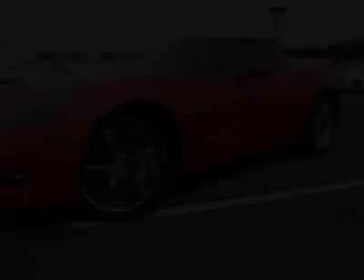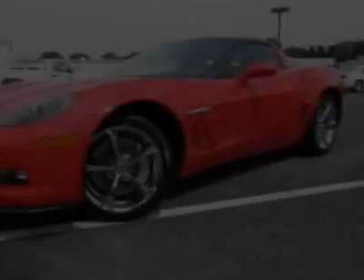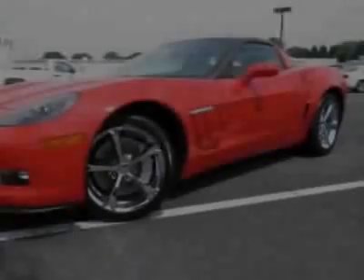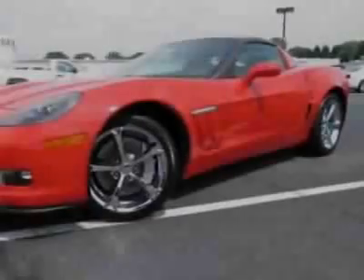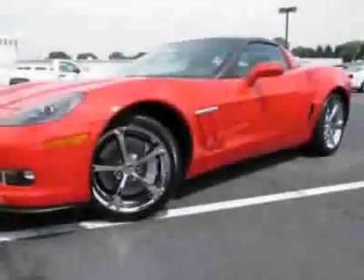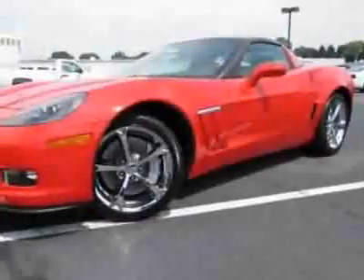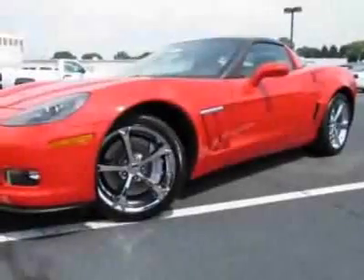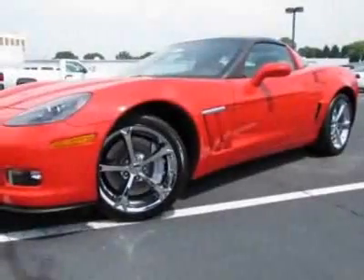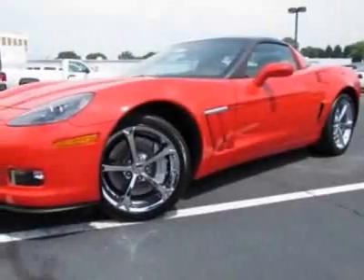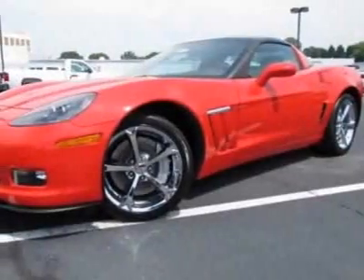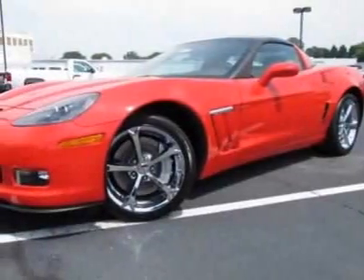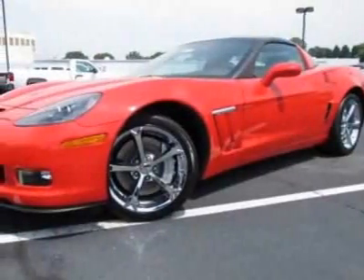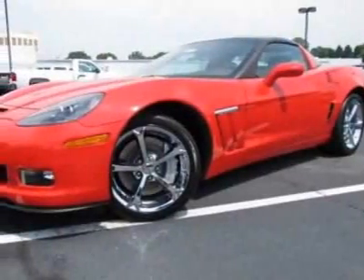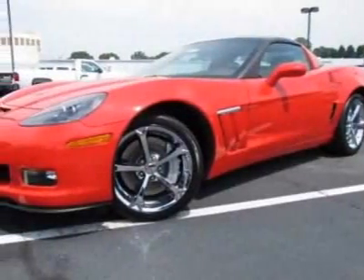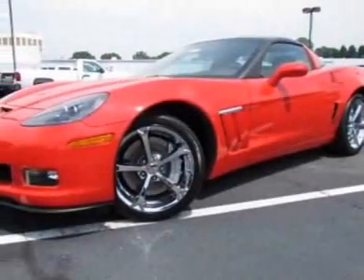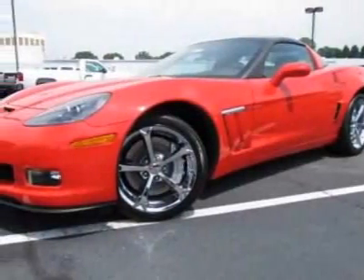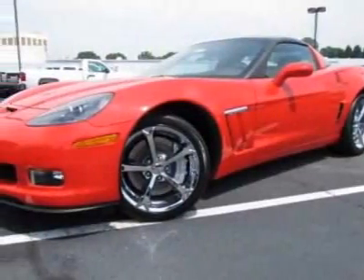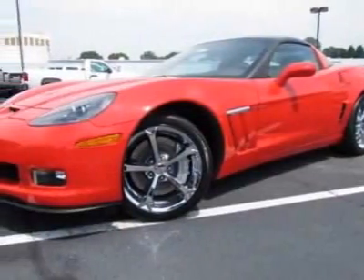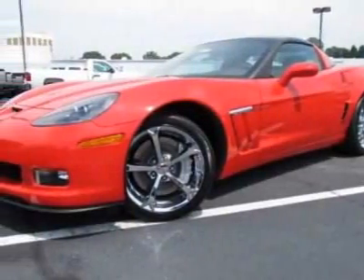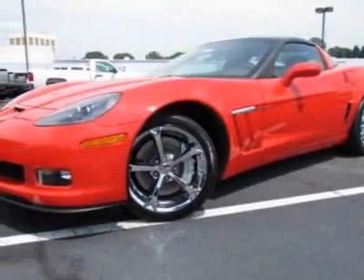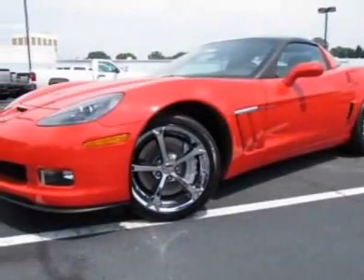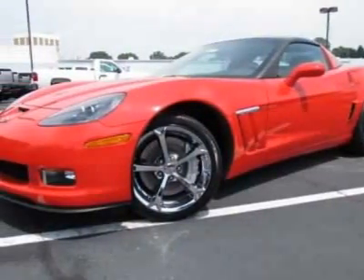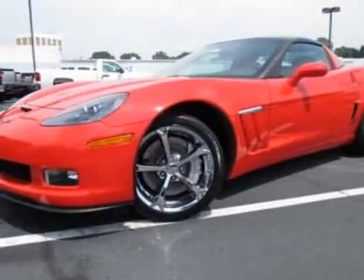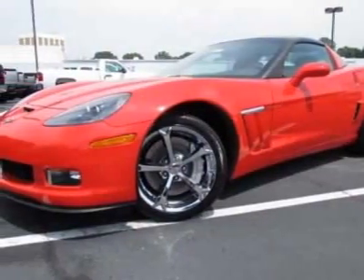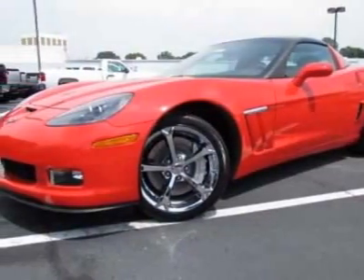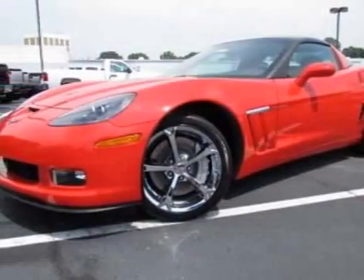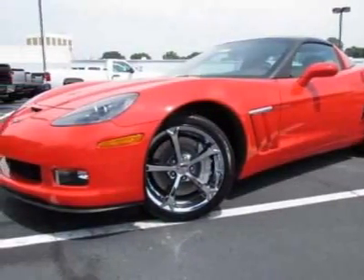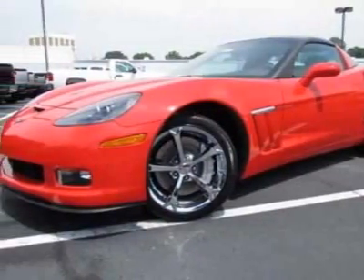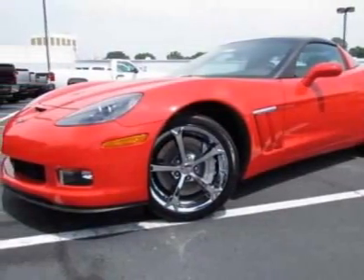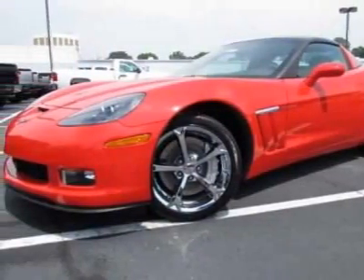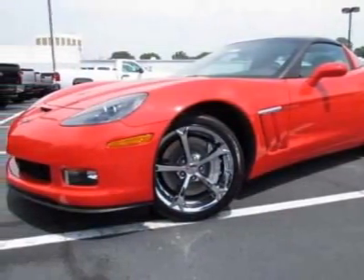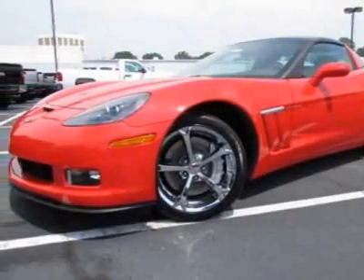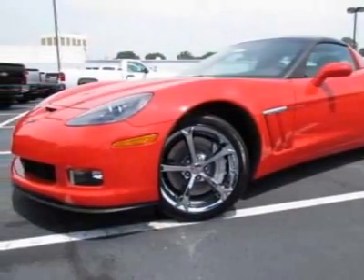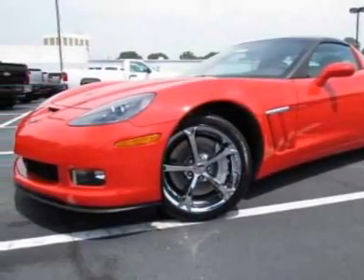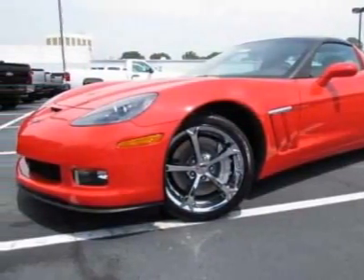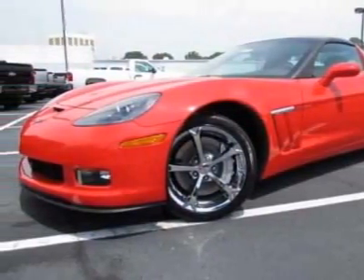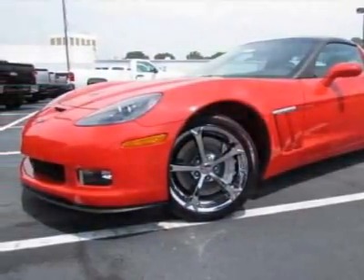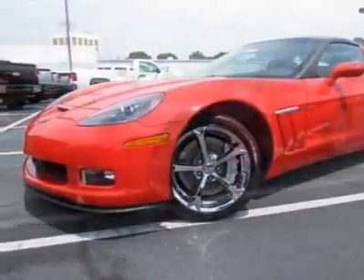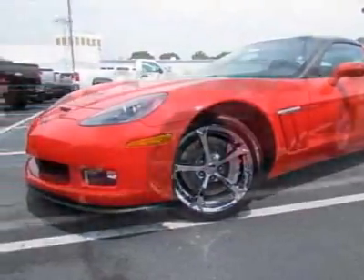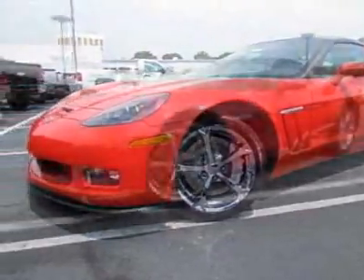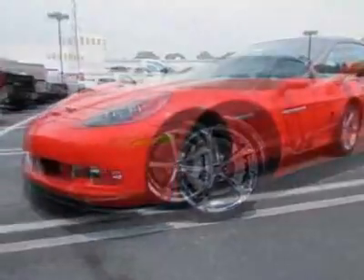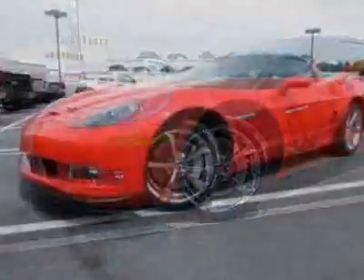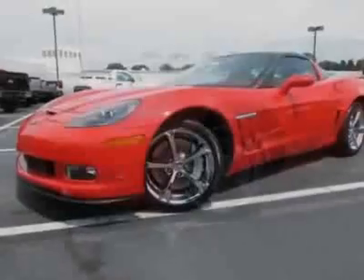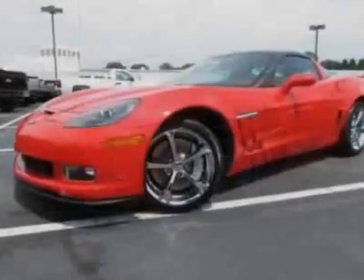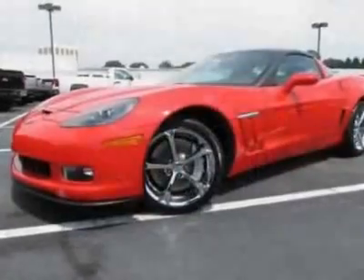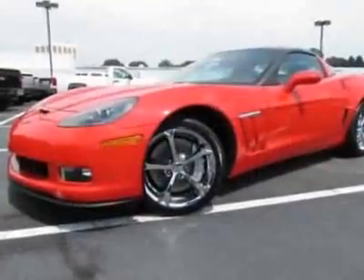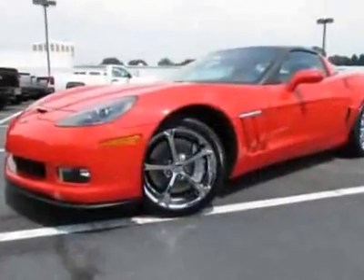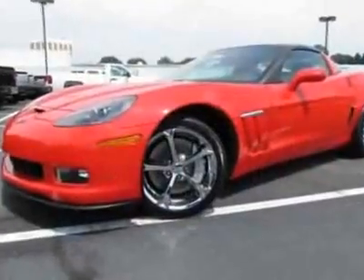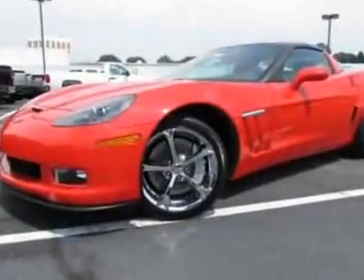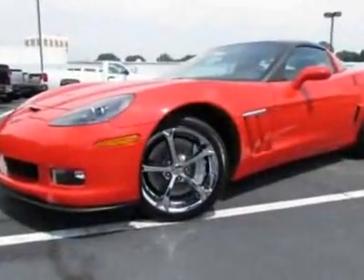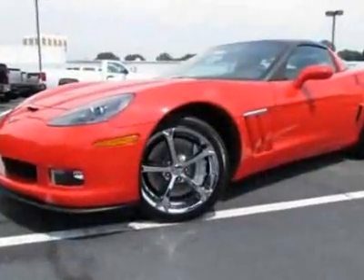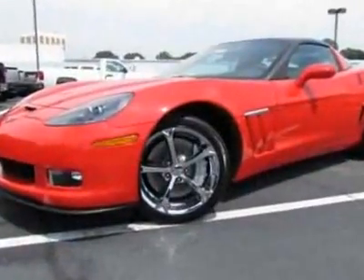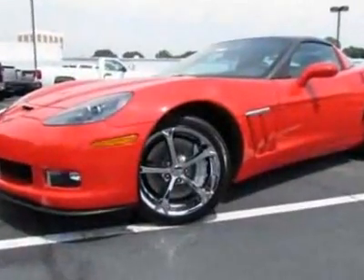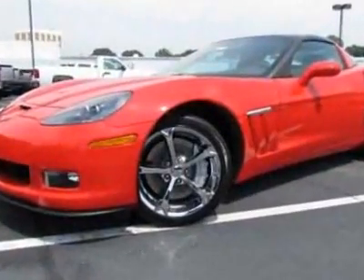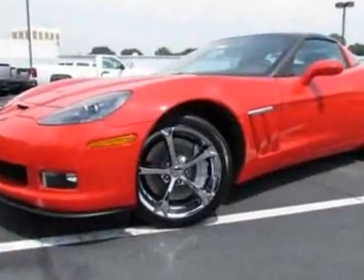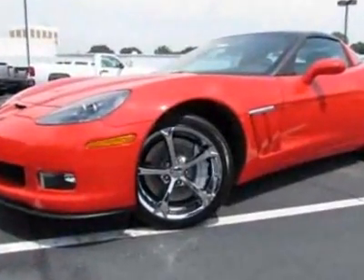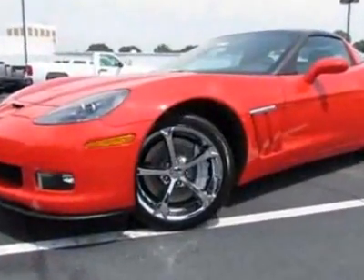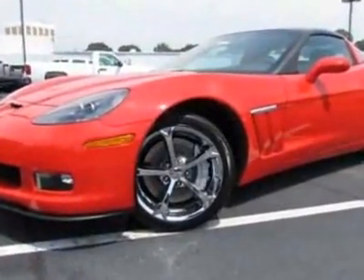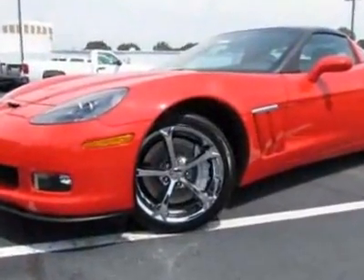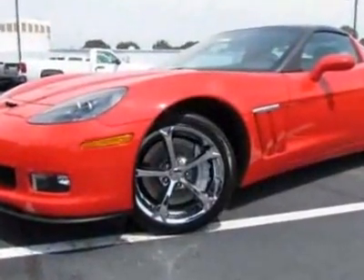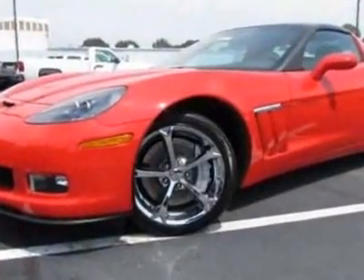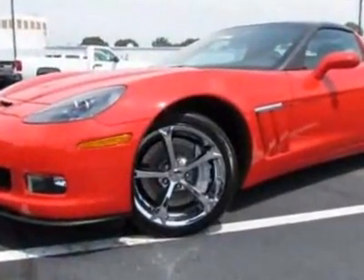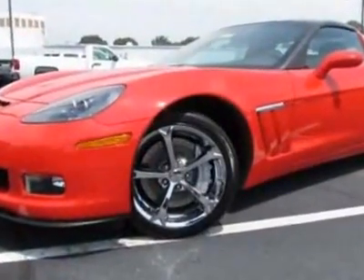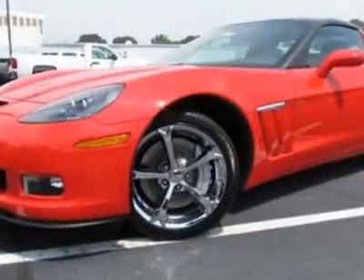Look at this new 2011 Chevrolet Corvette. For your protection, this vehicle has a full factory warranty.